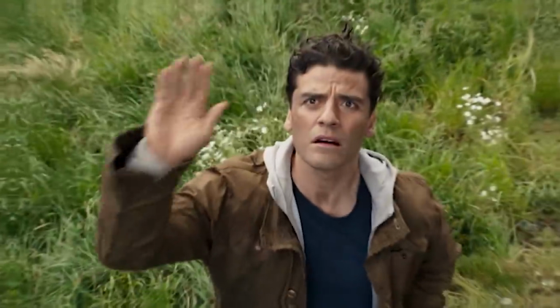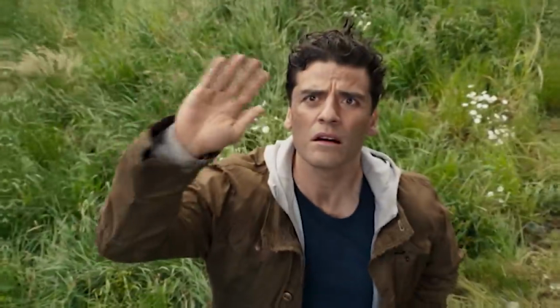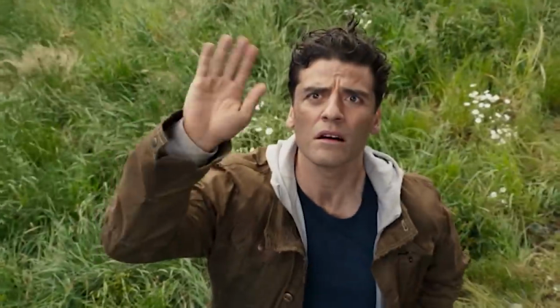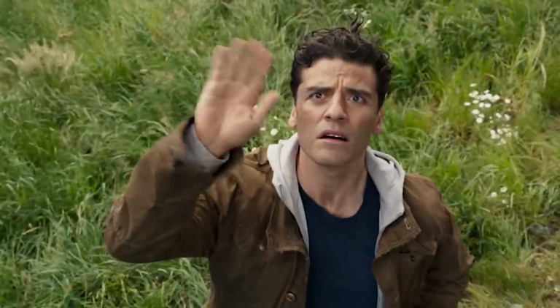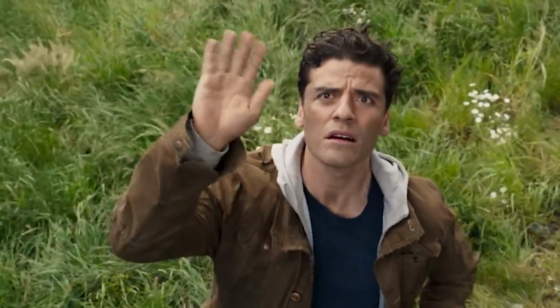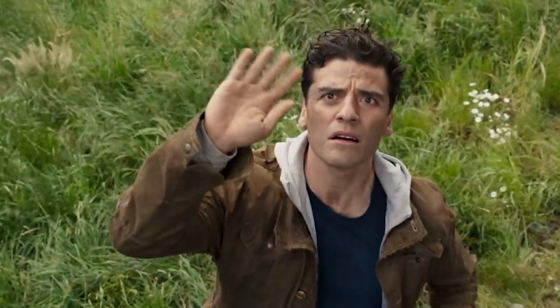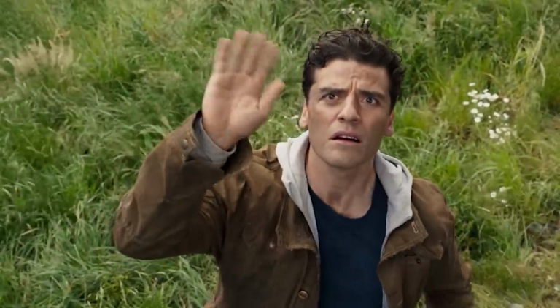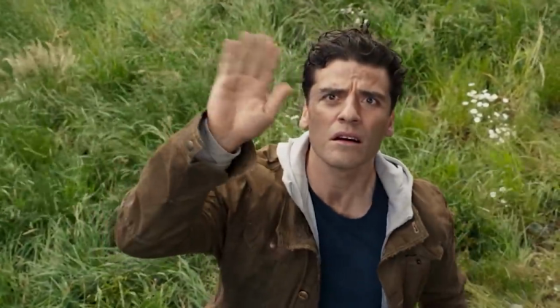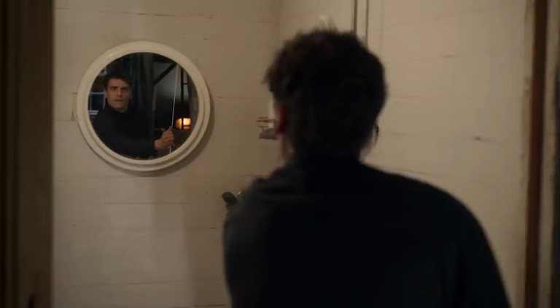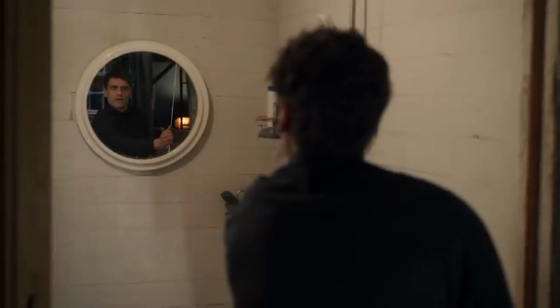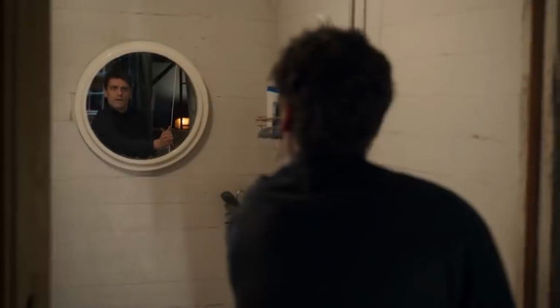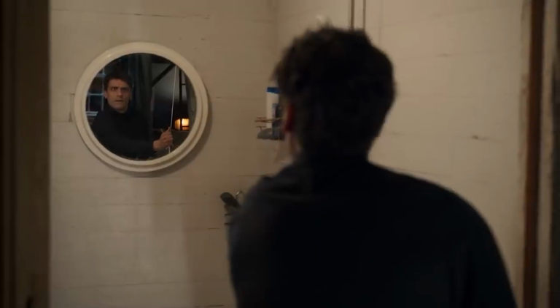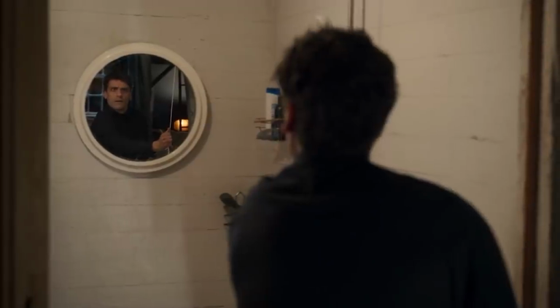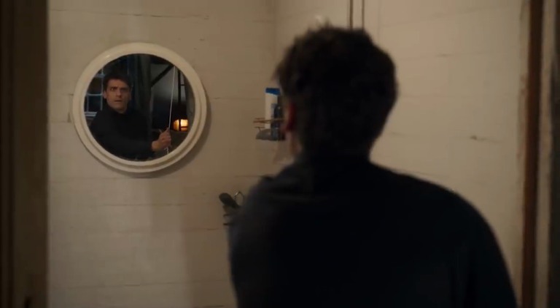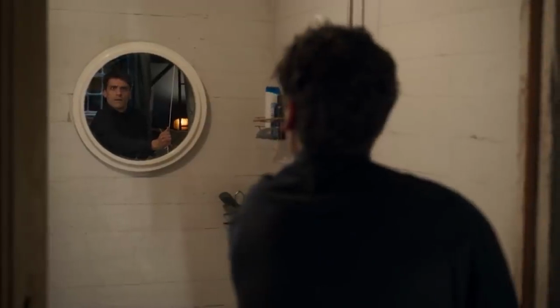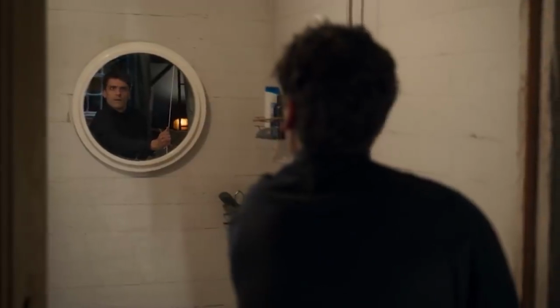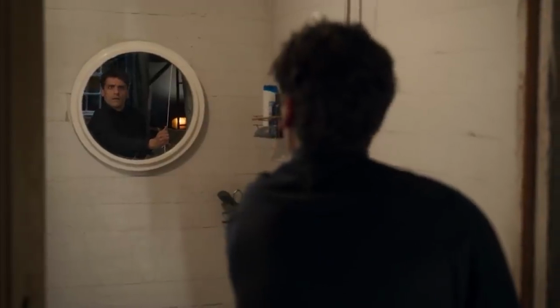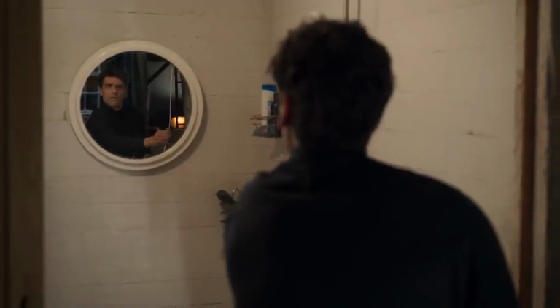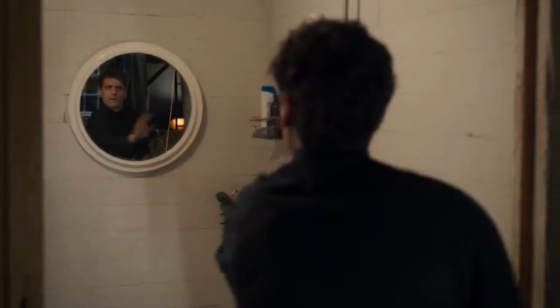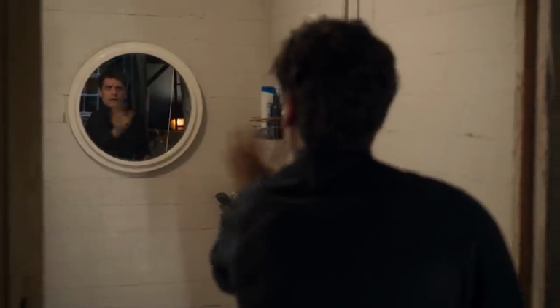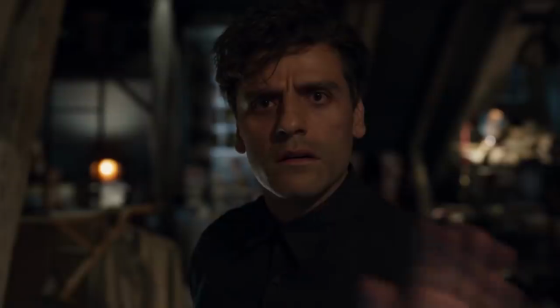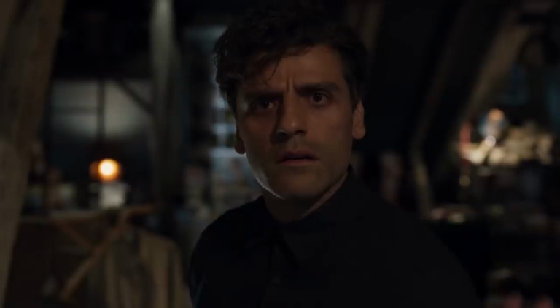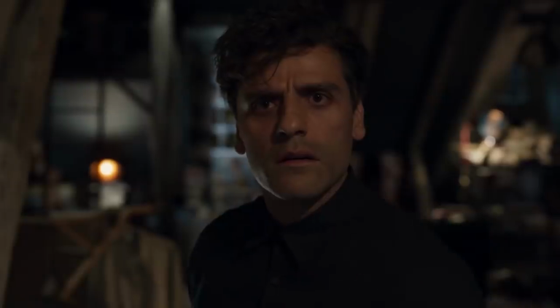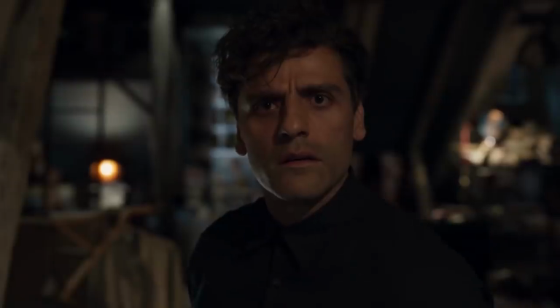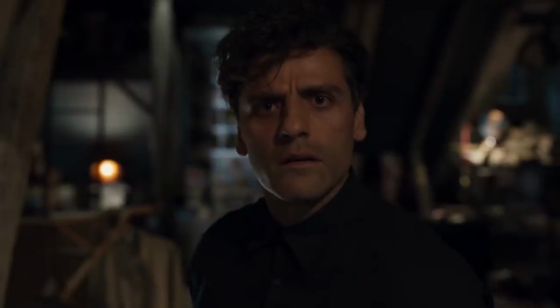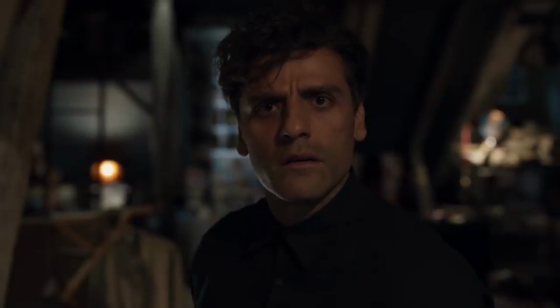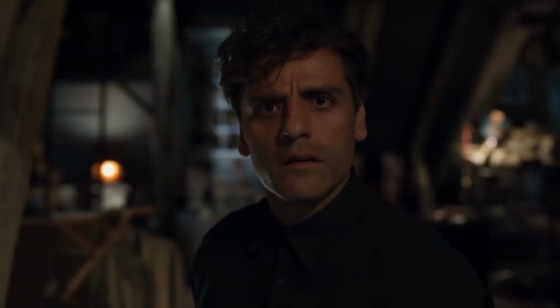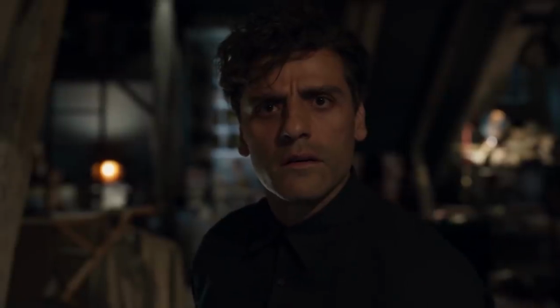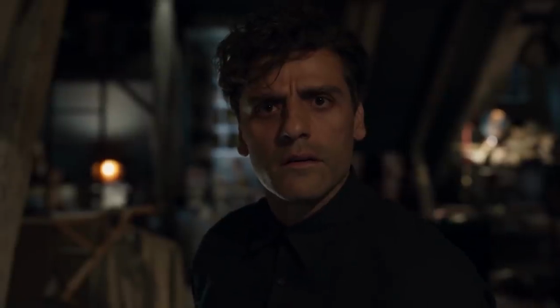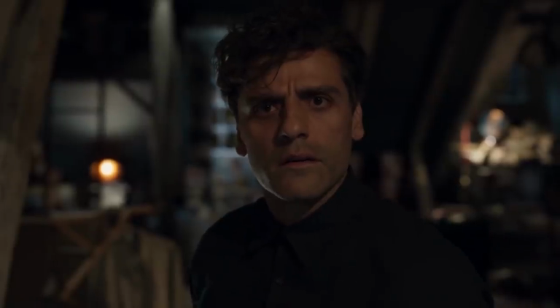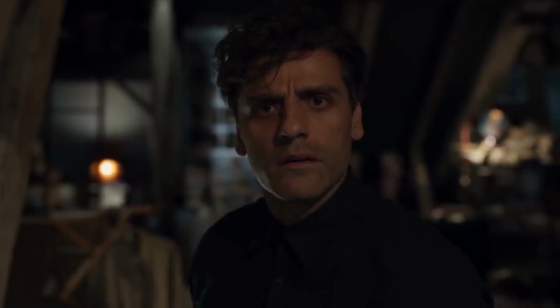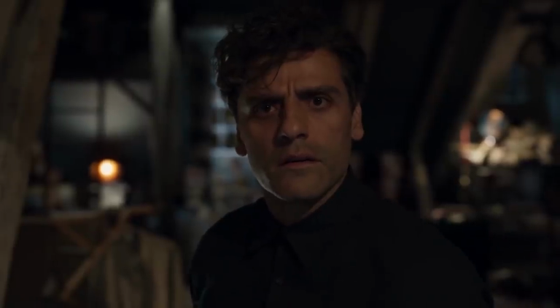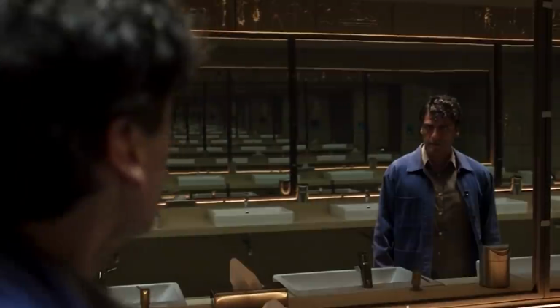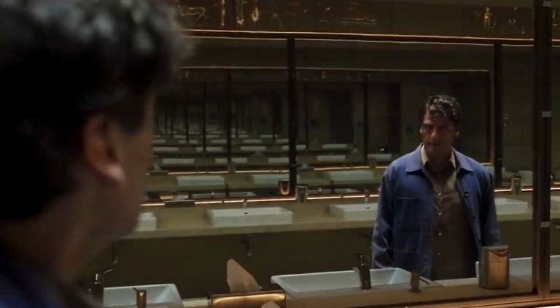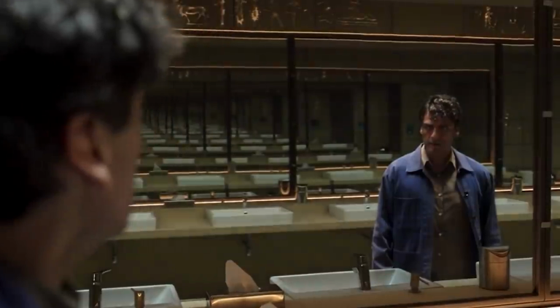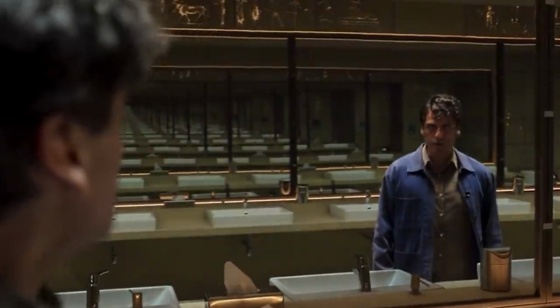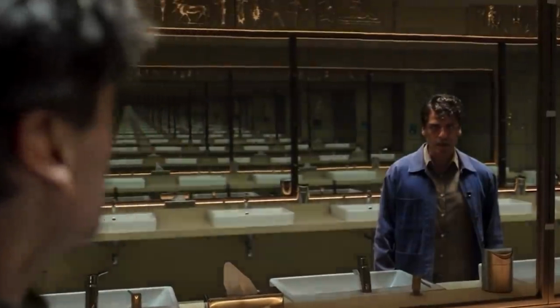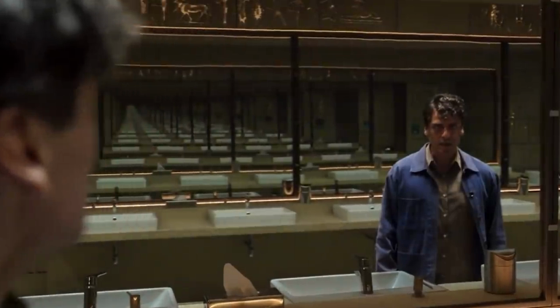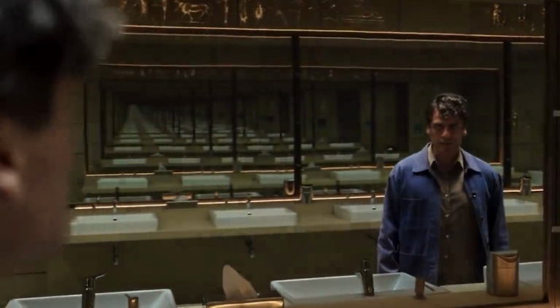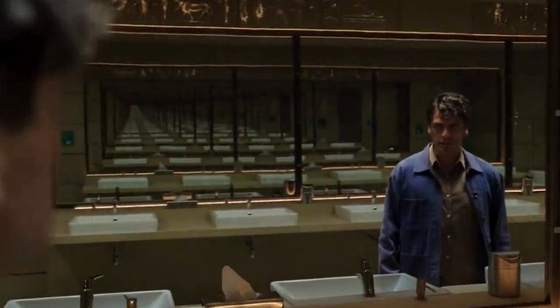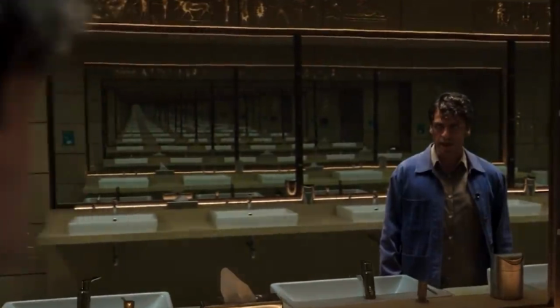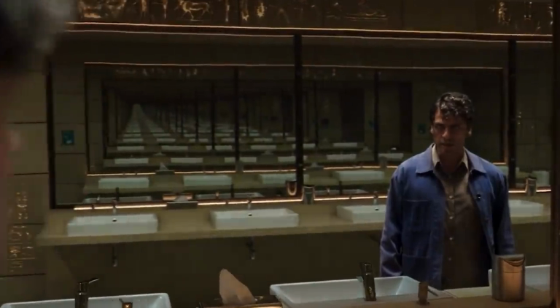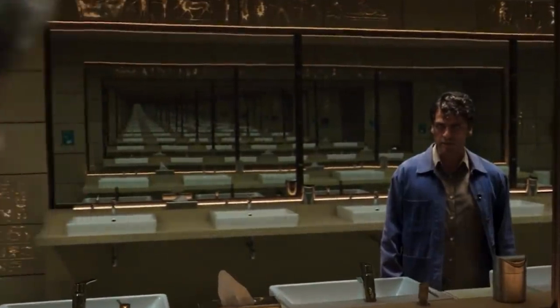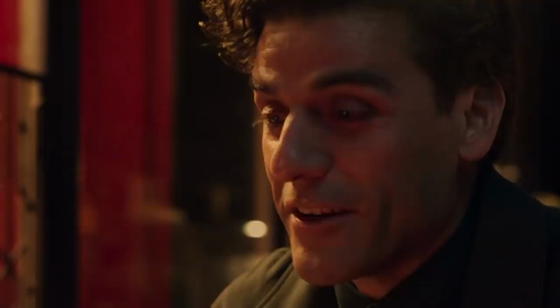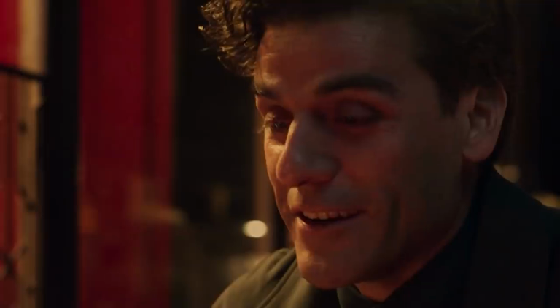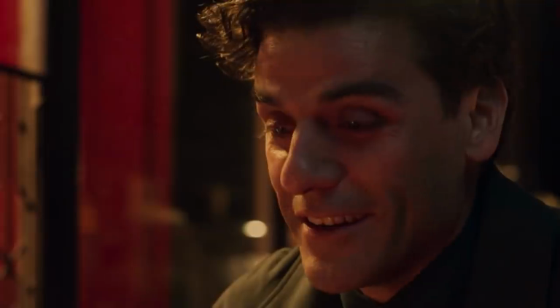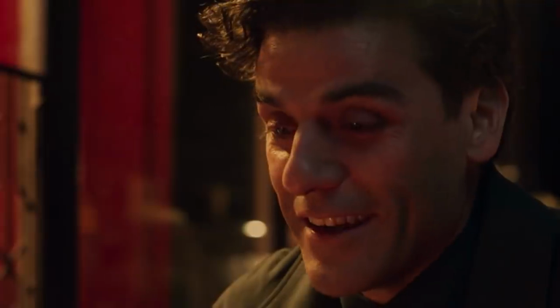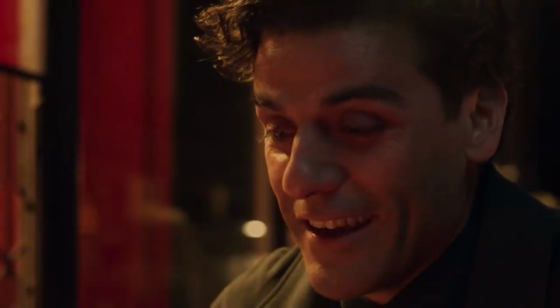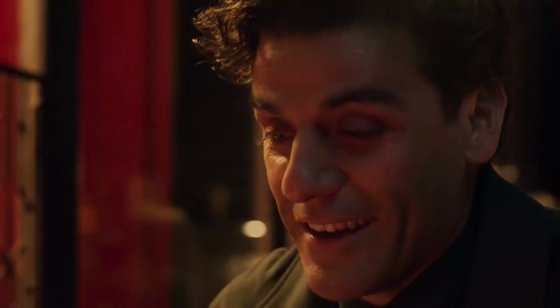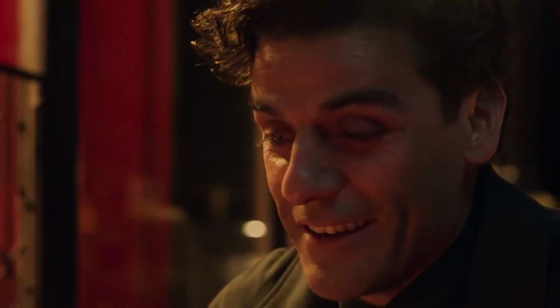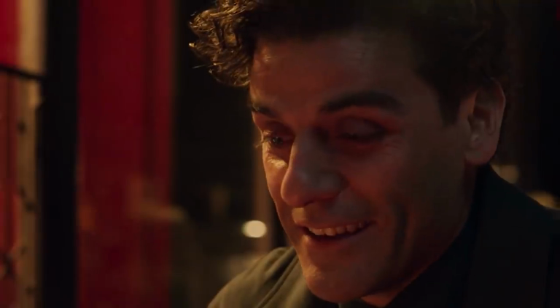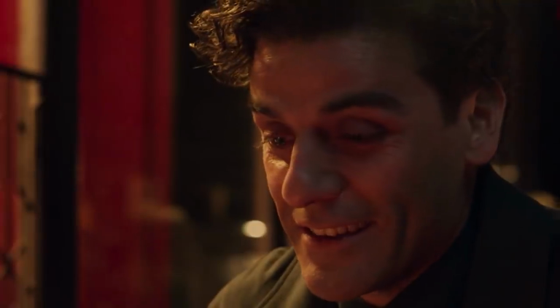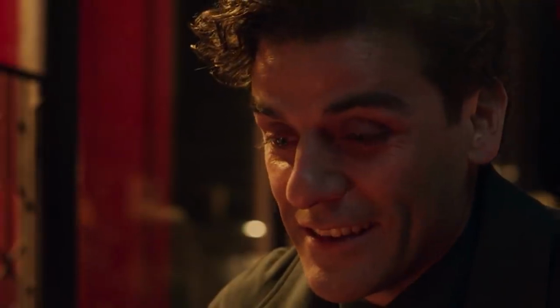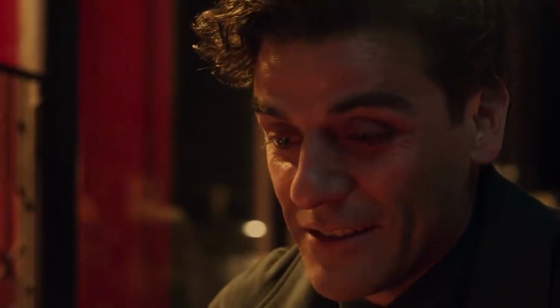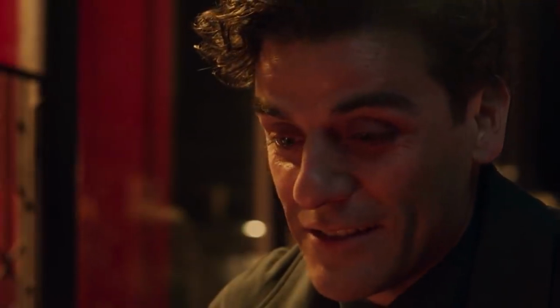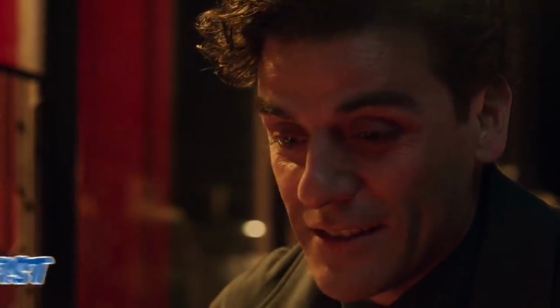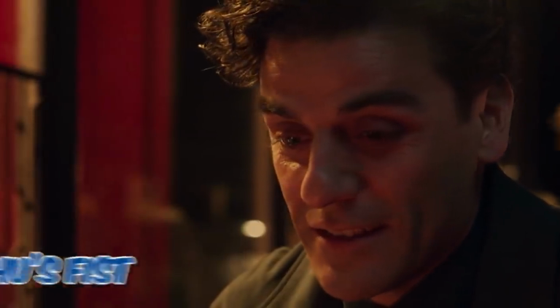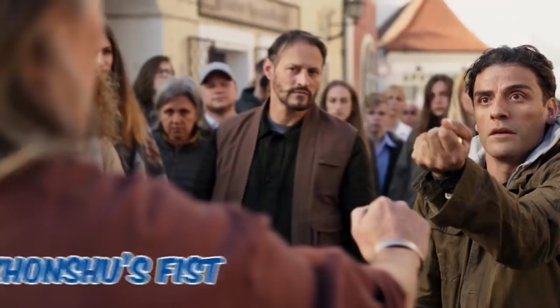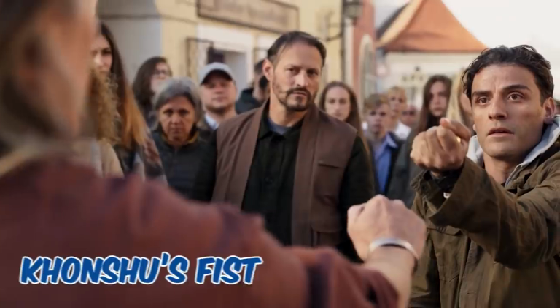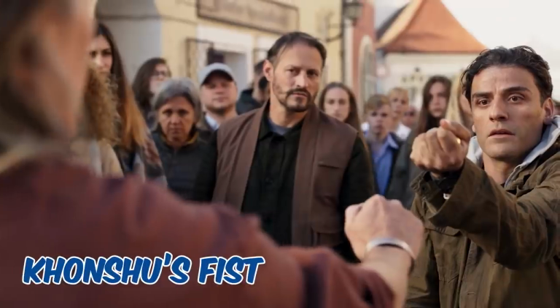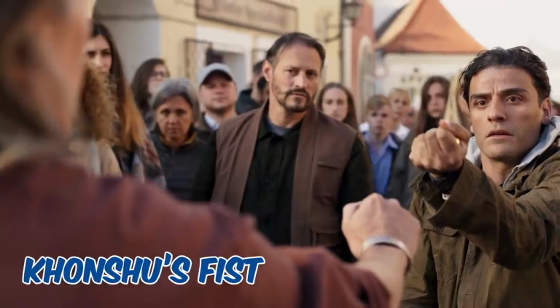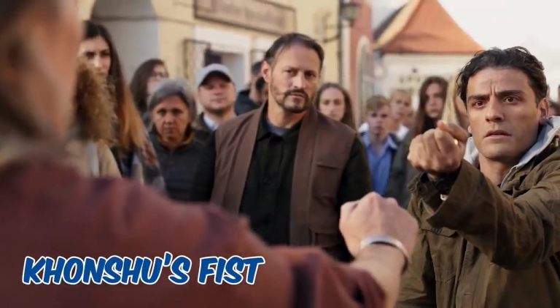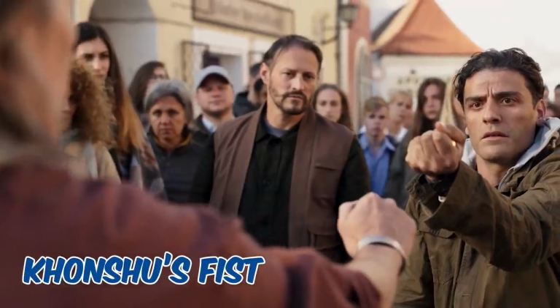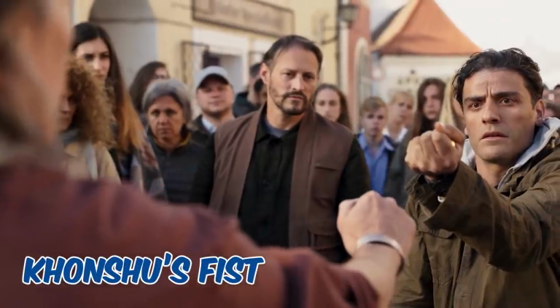Hello and welcome to CBR. My name is Steven, or Mark. You know what, just call me Khonshu's fist.